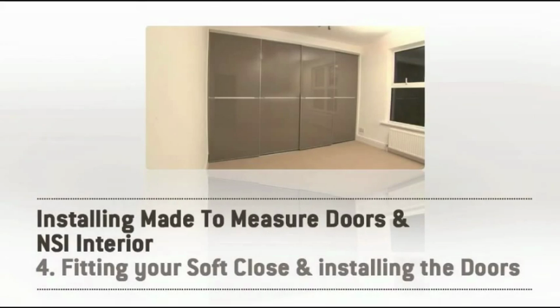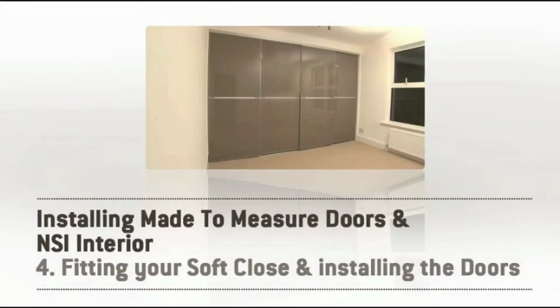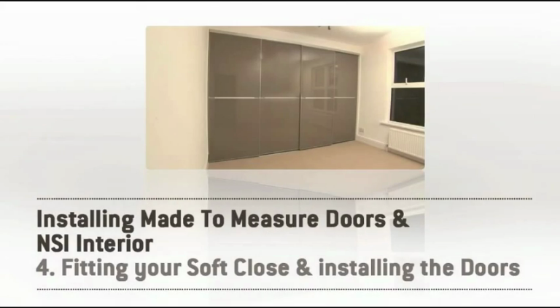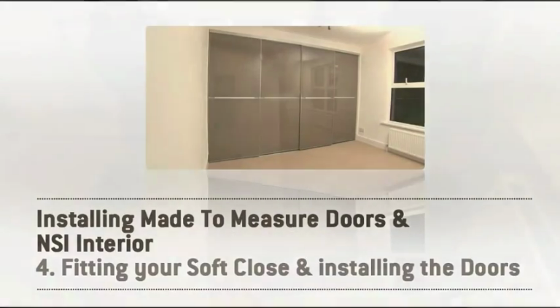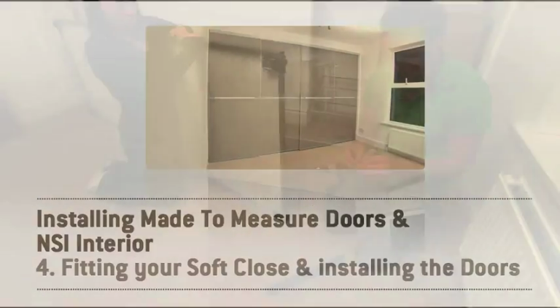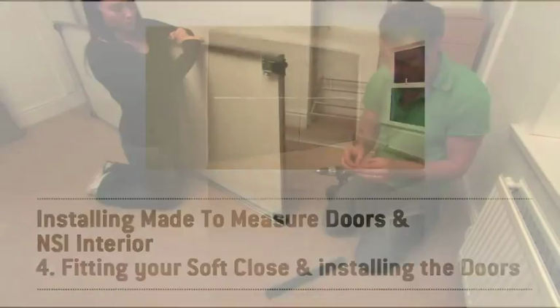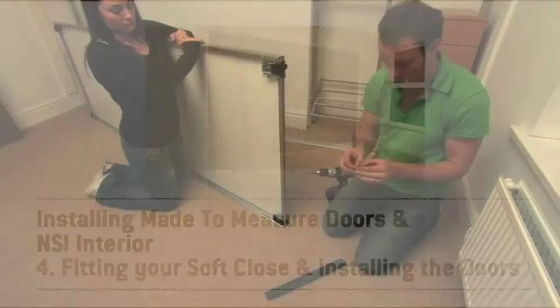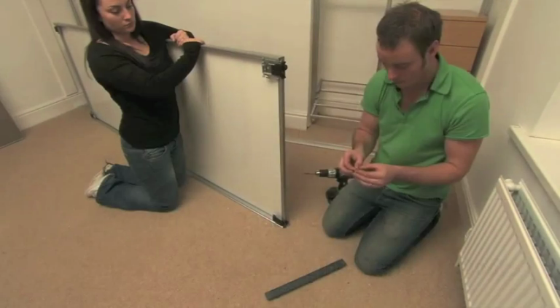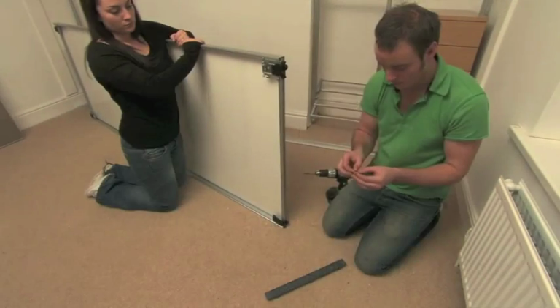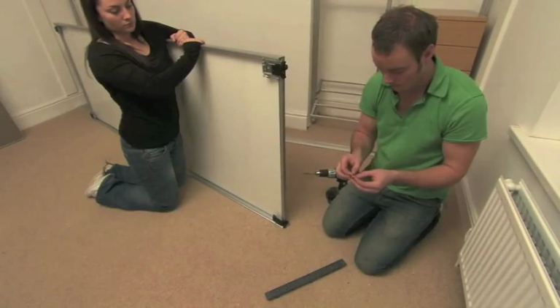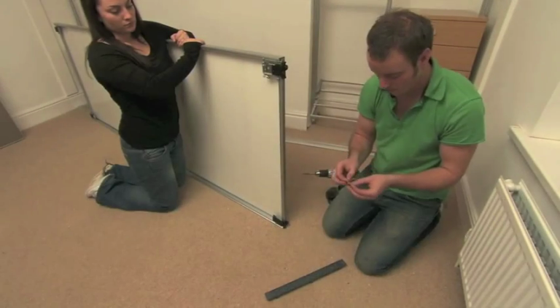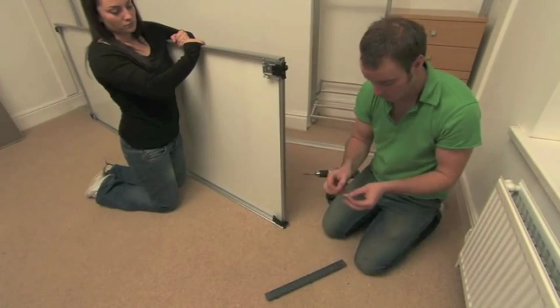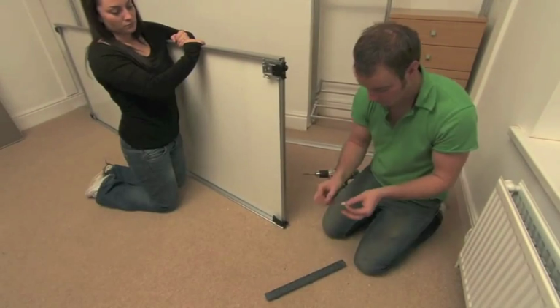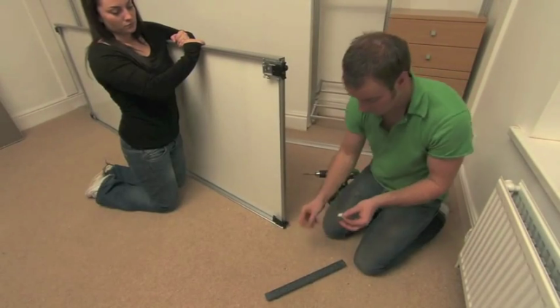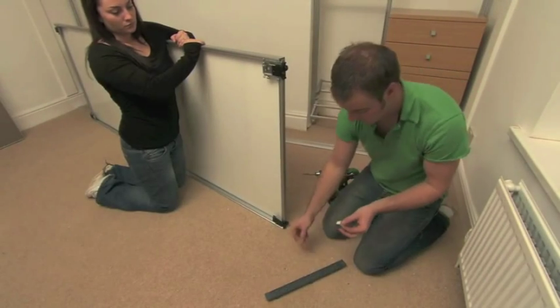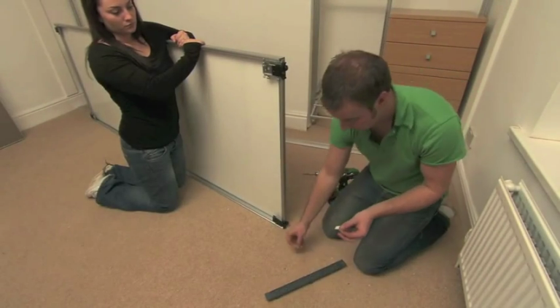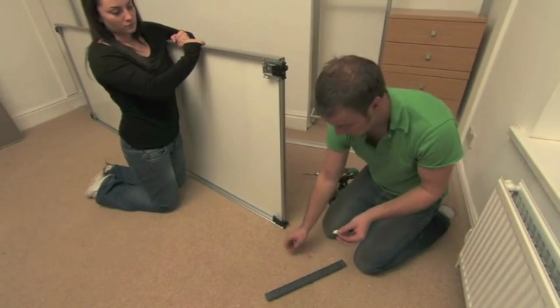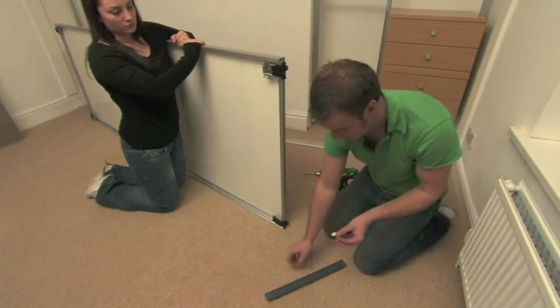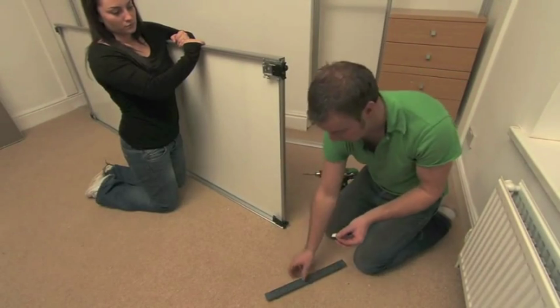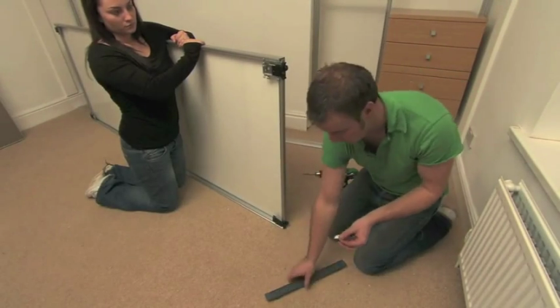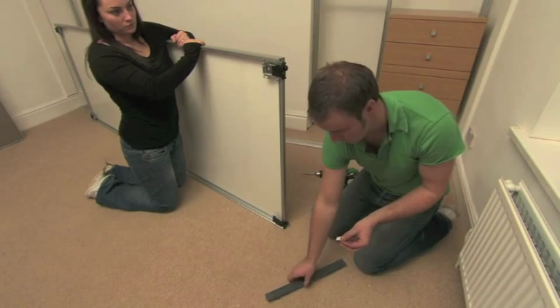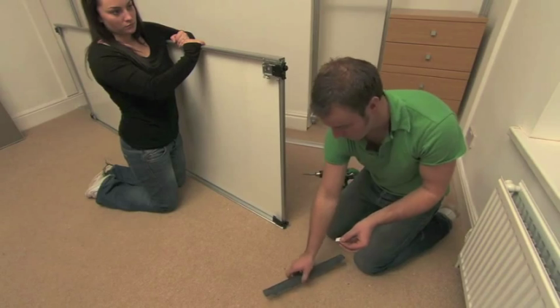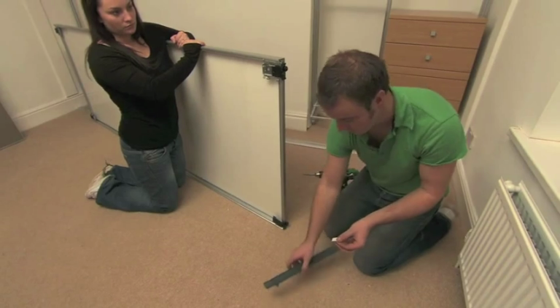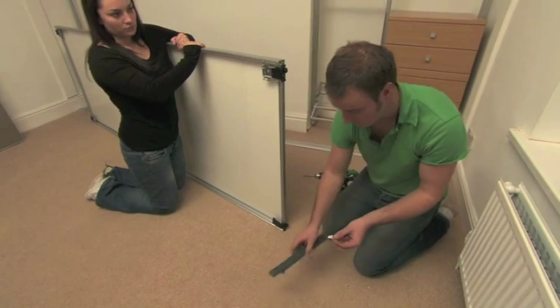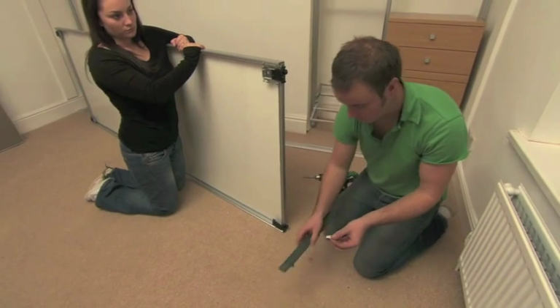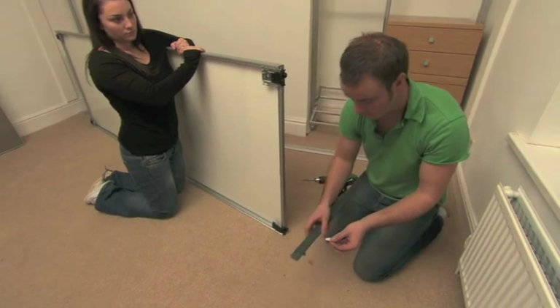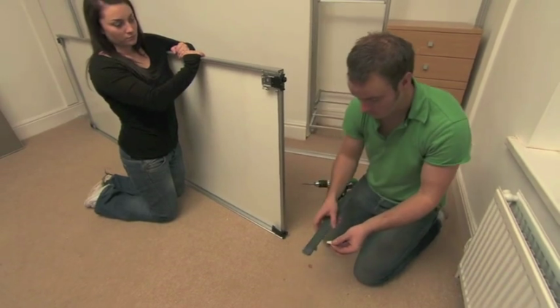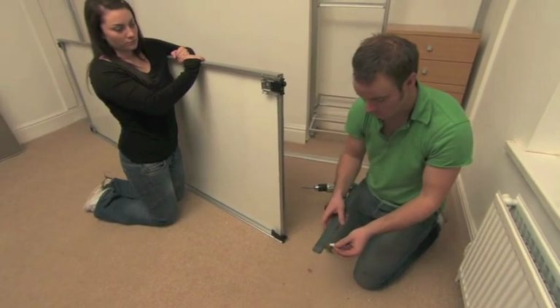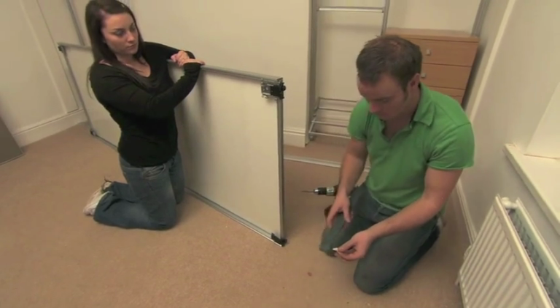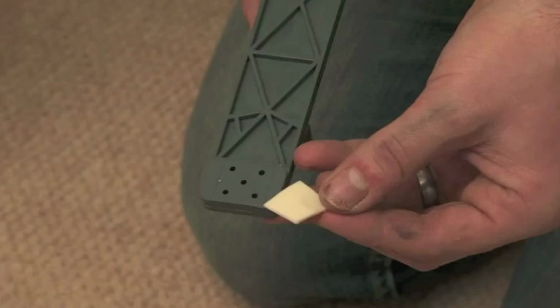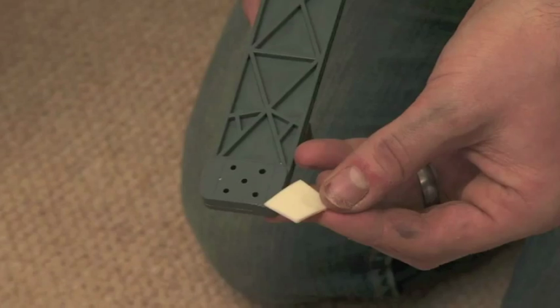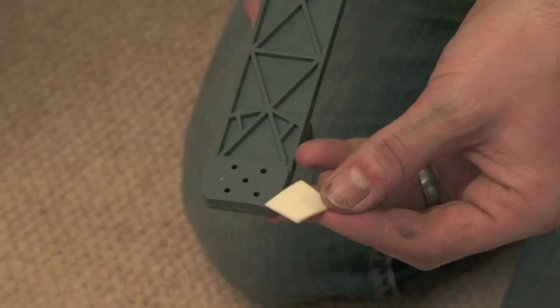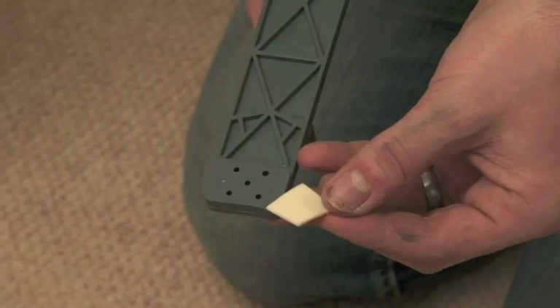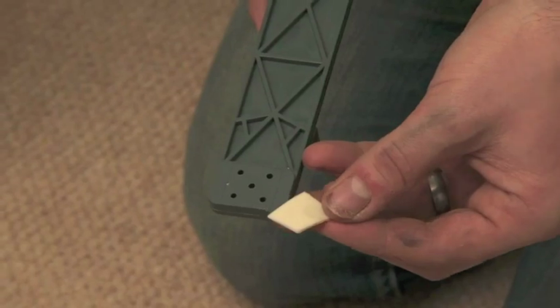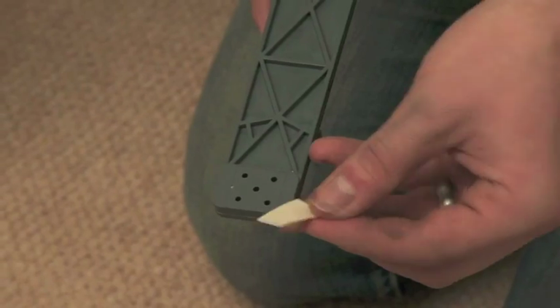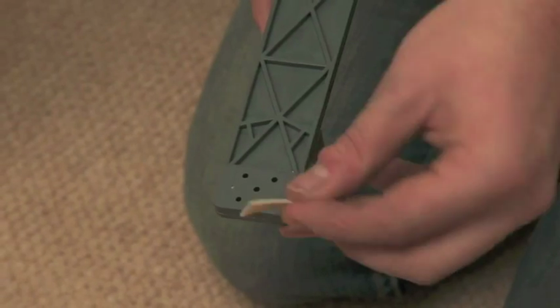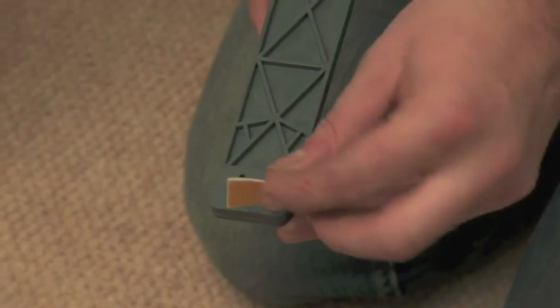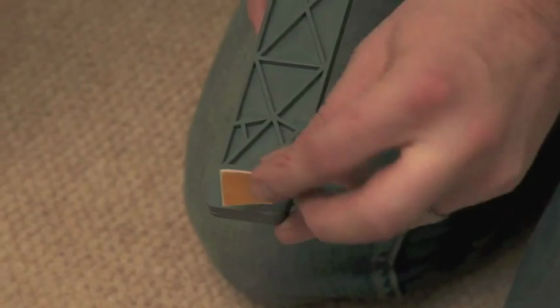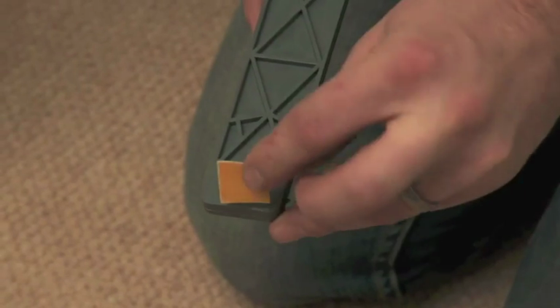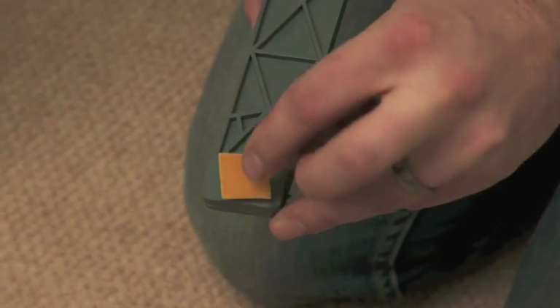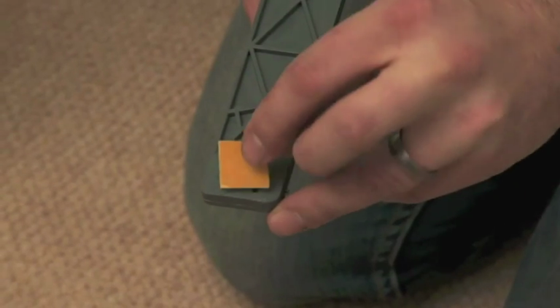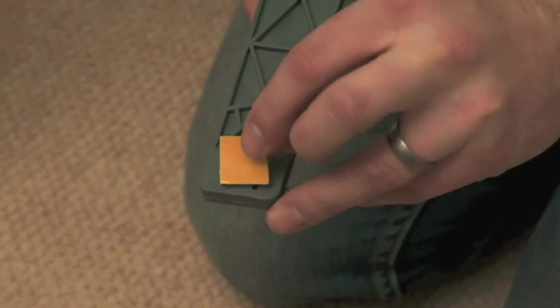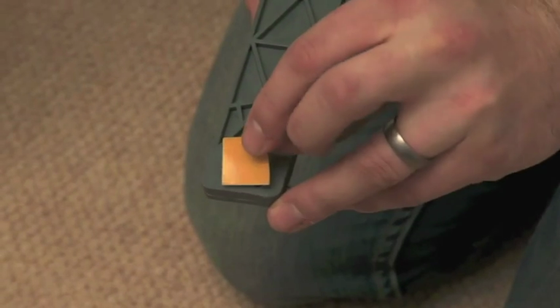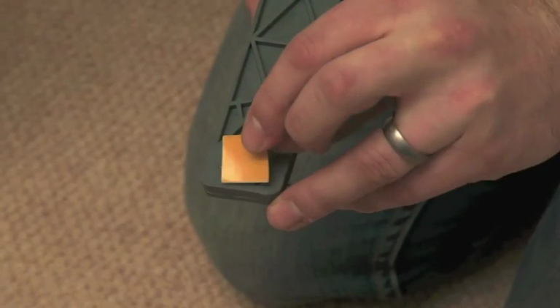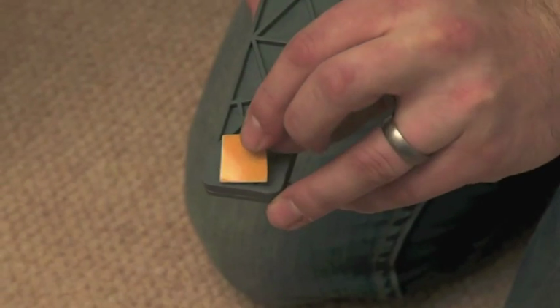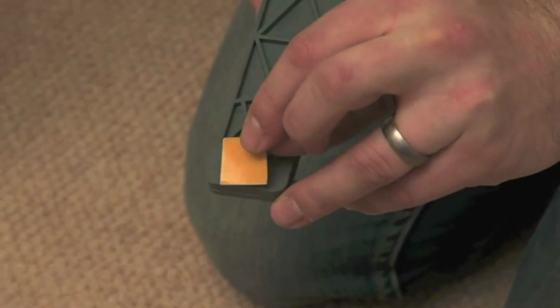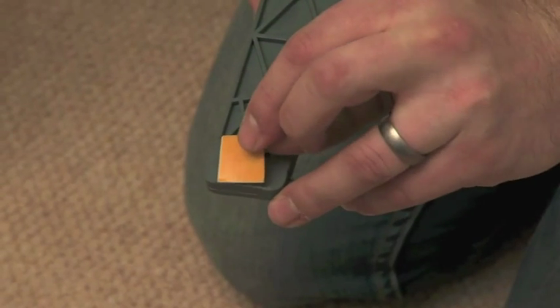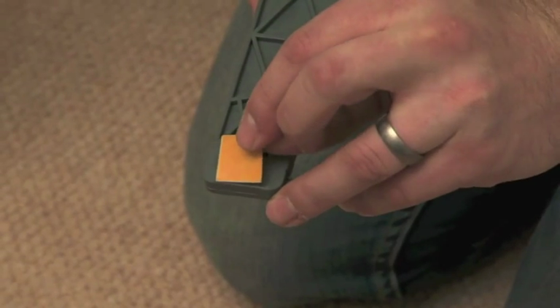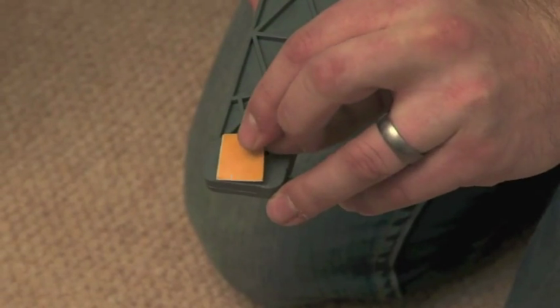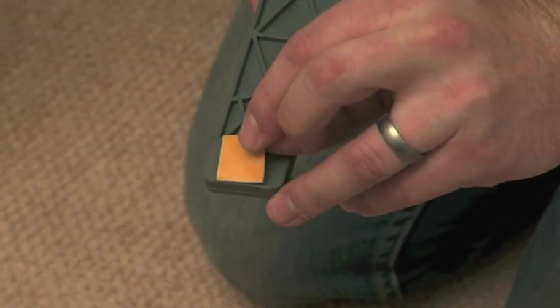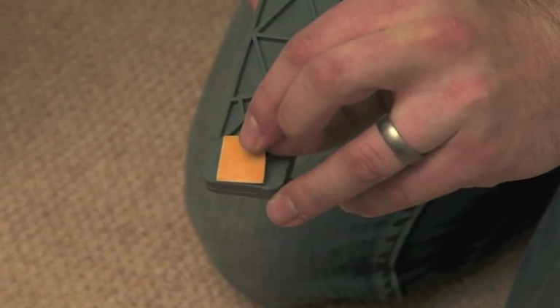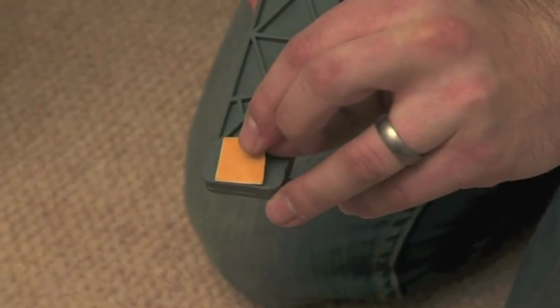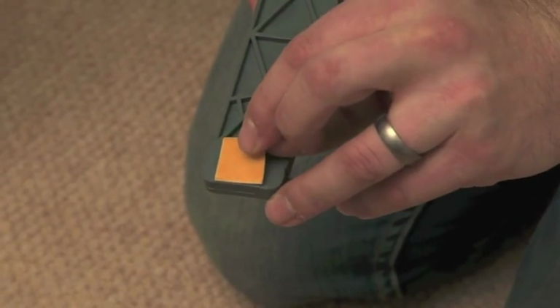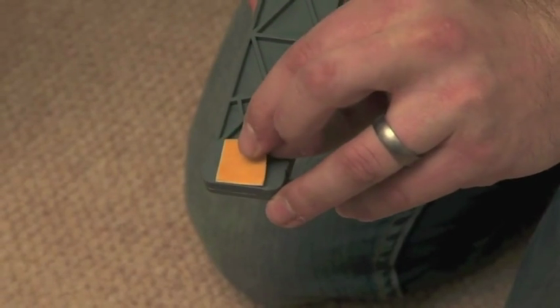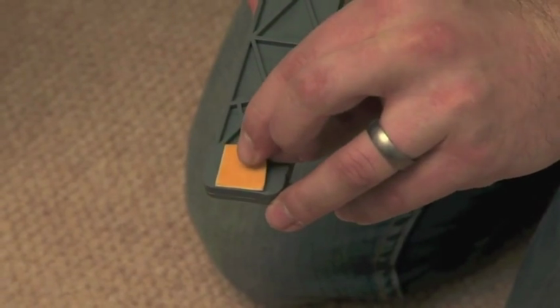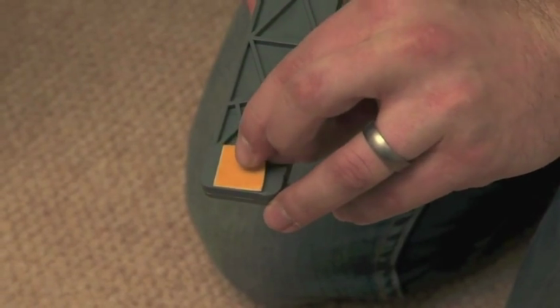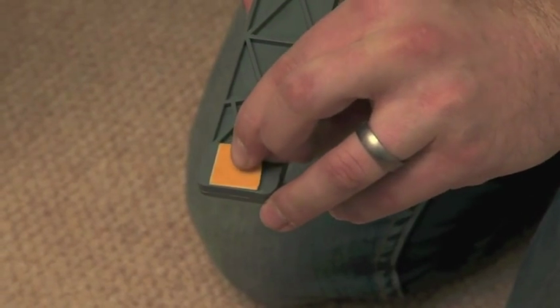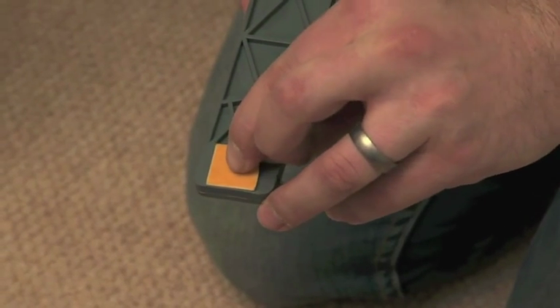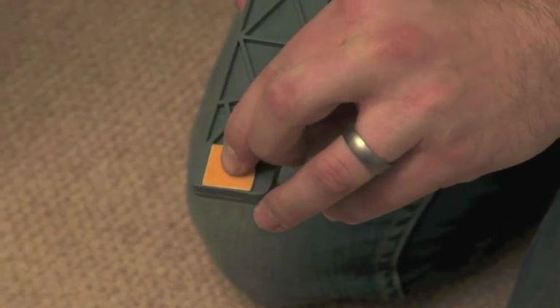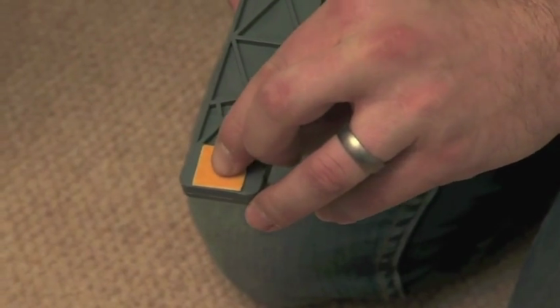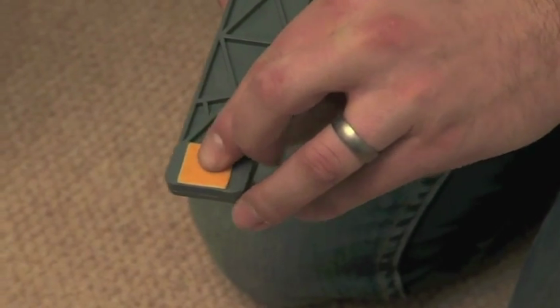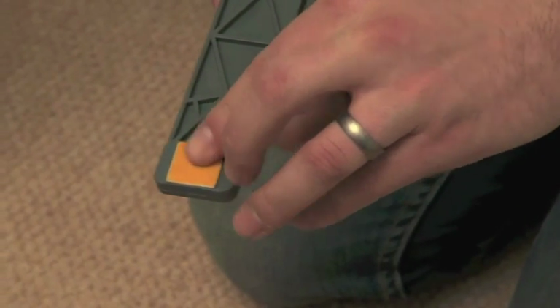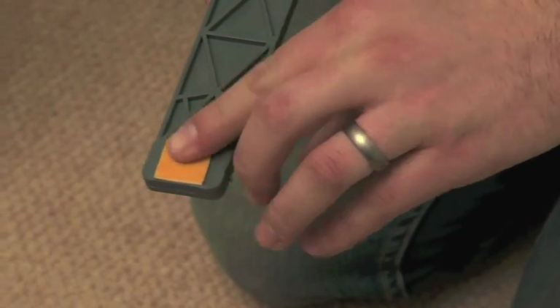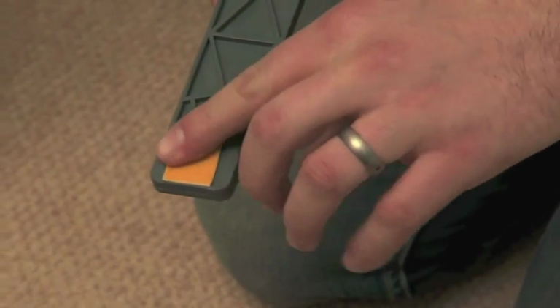Fitting the soft close mechanism. Easy to follow instructions are included with the mechanism or can be downloaded from the website.